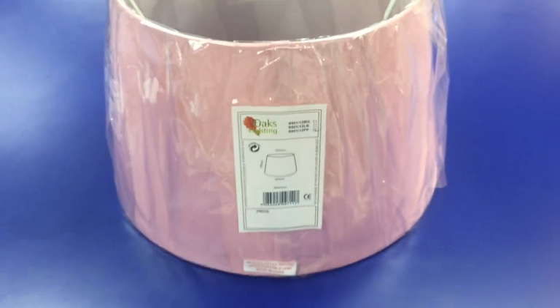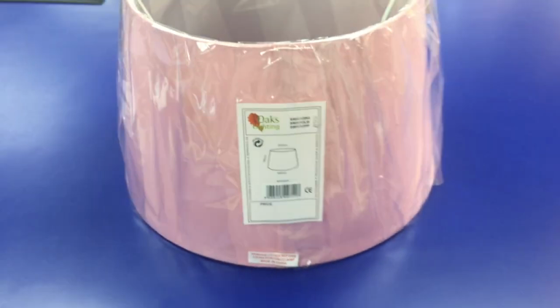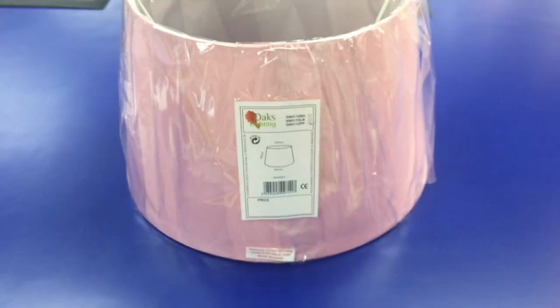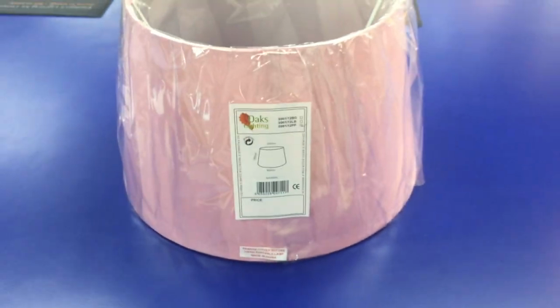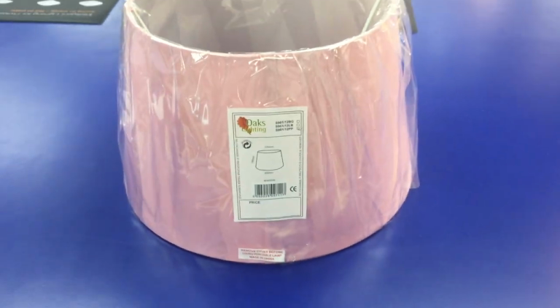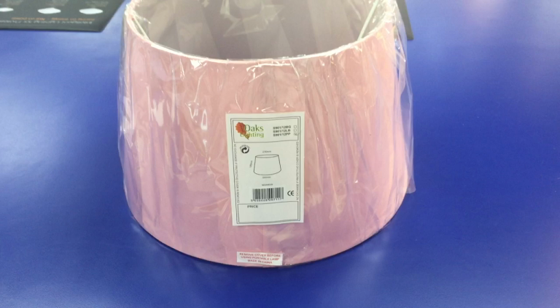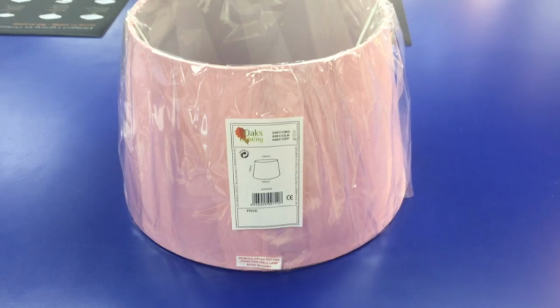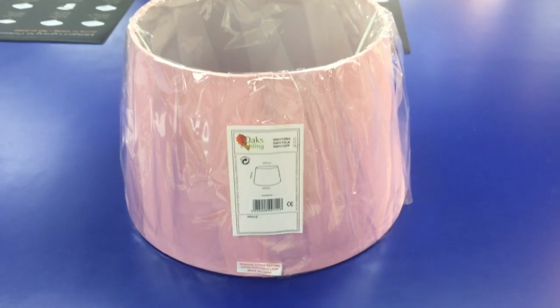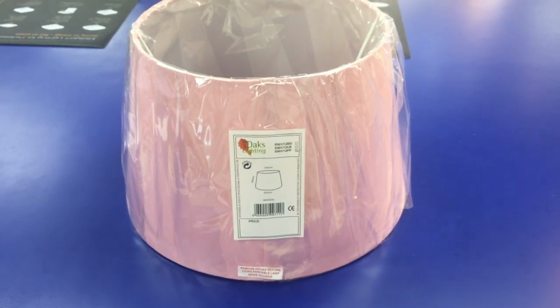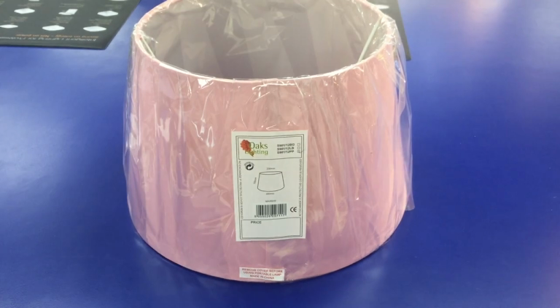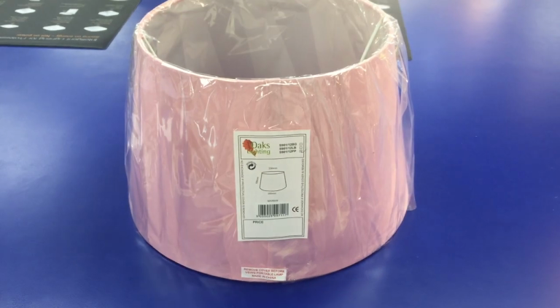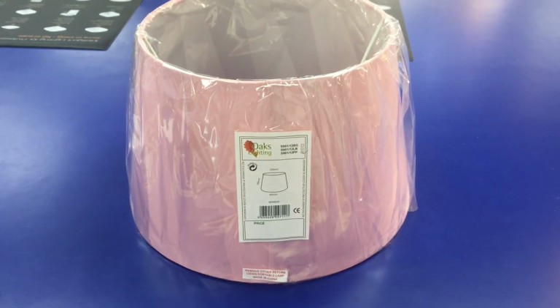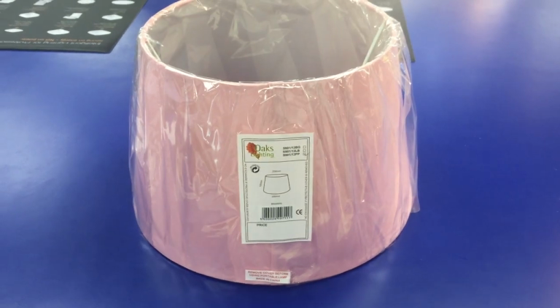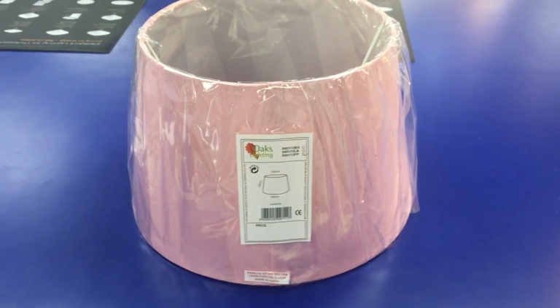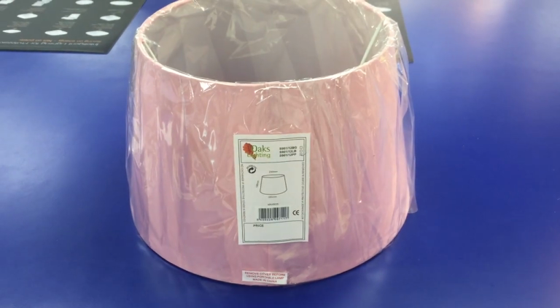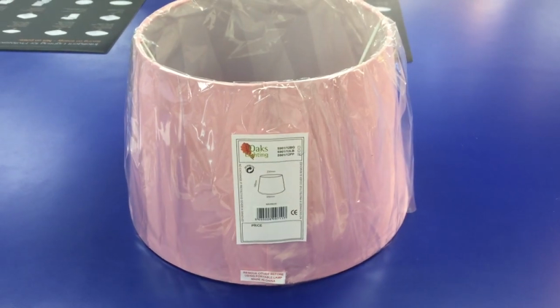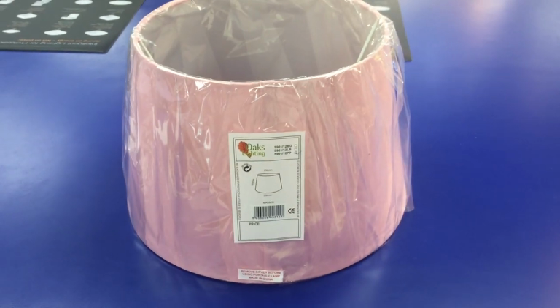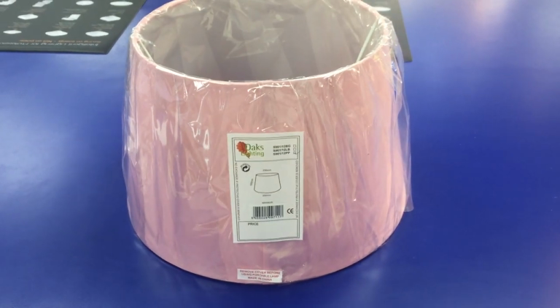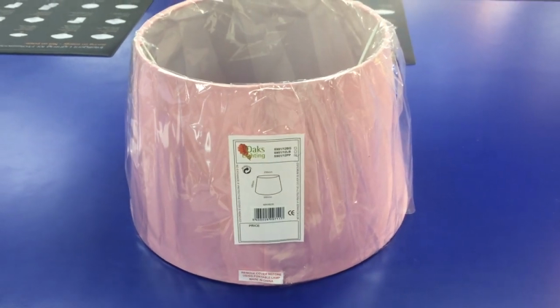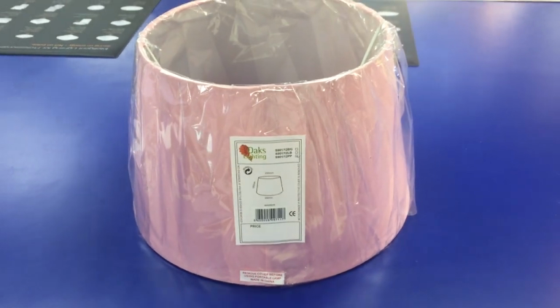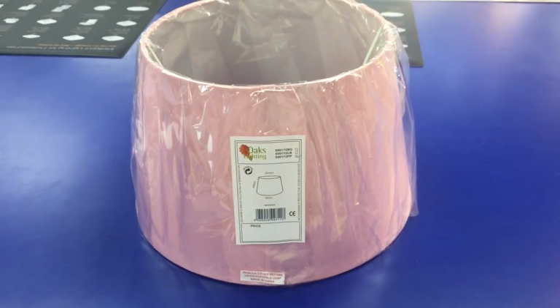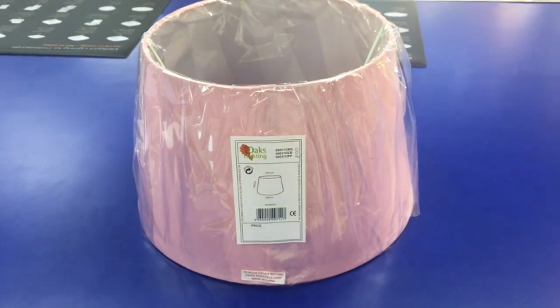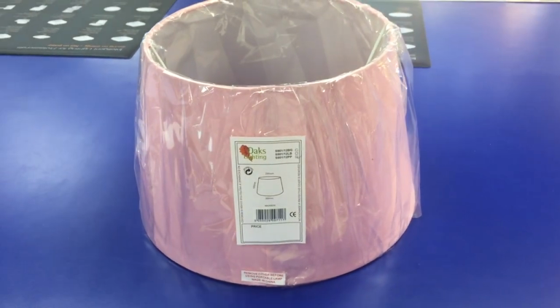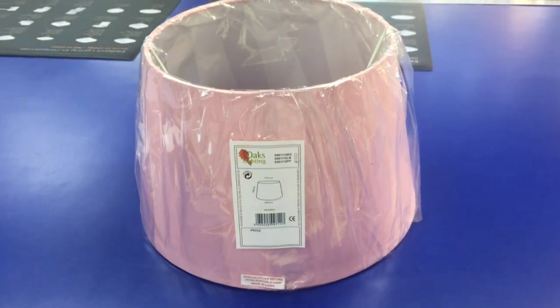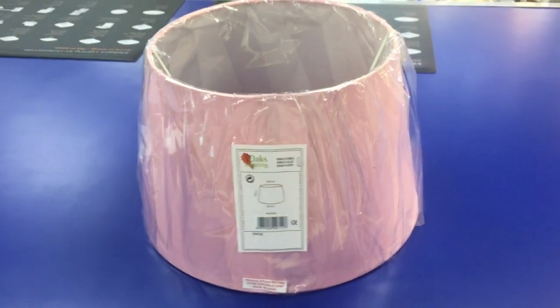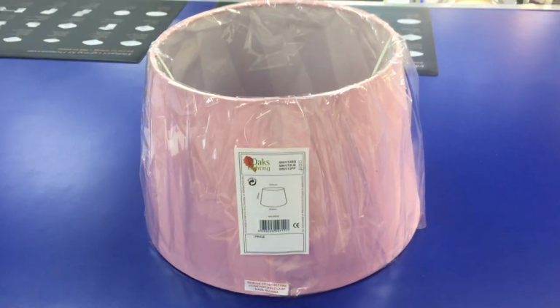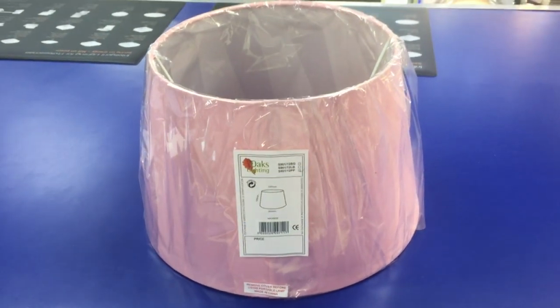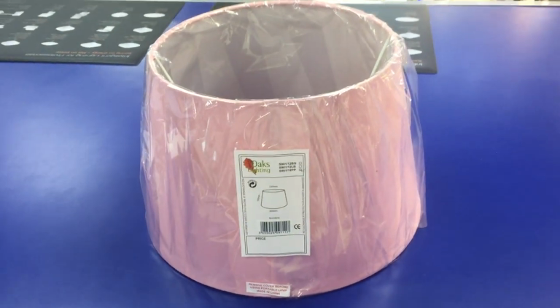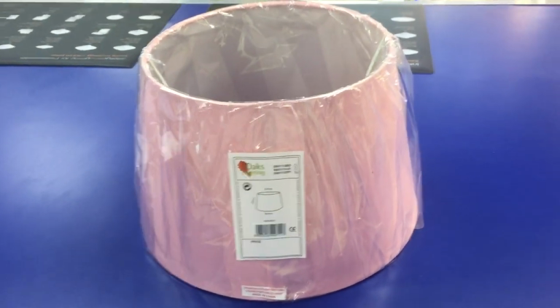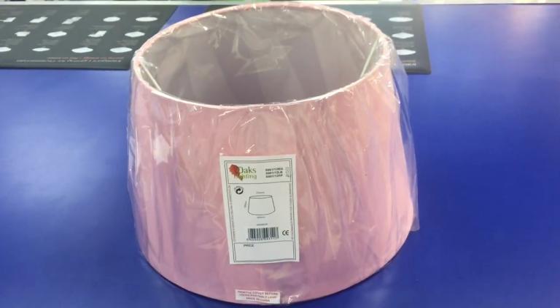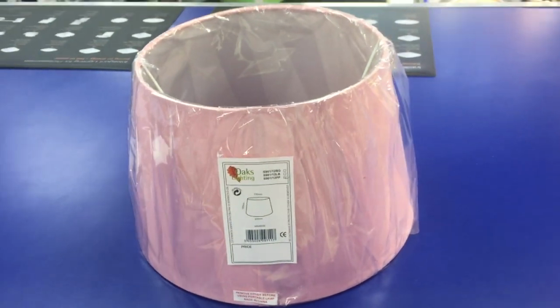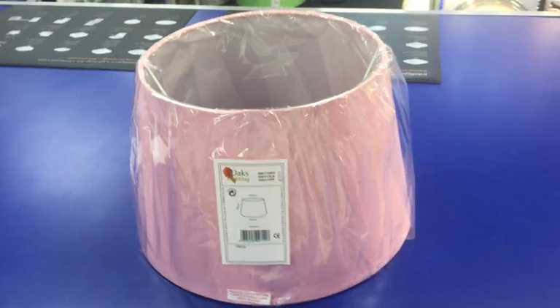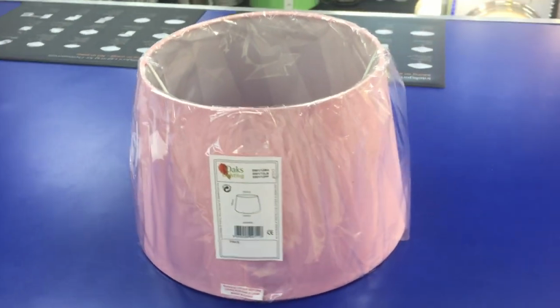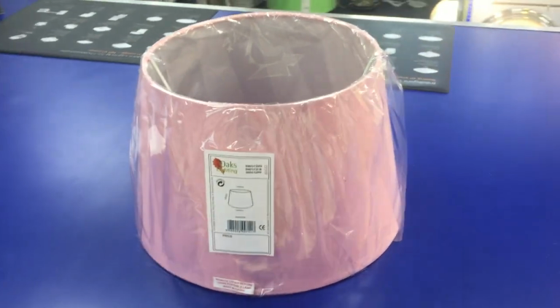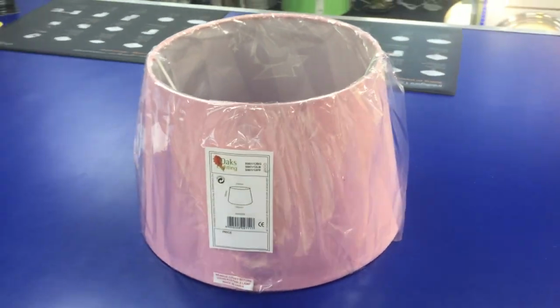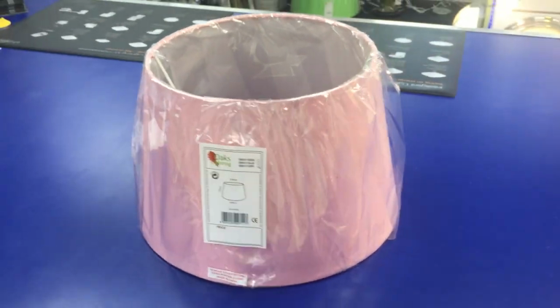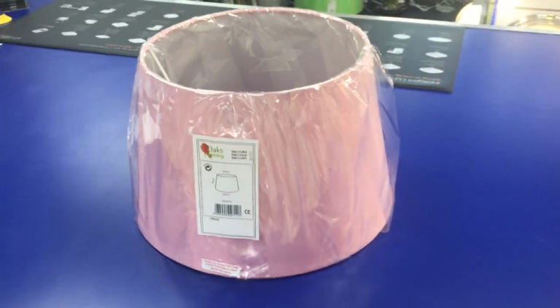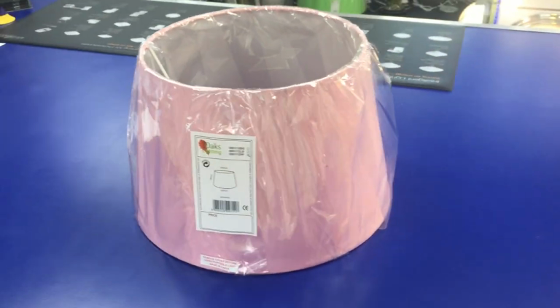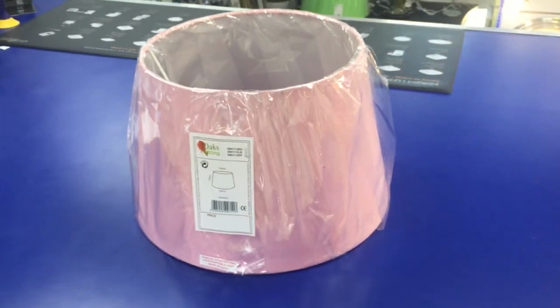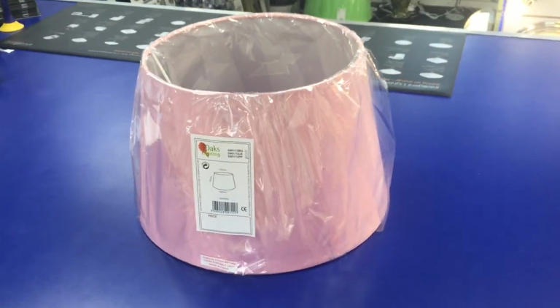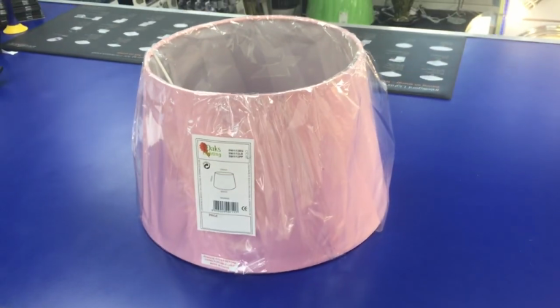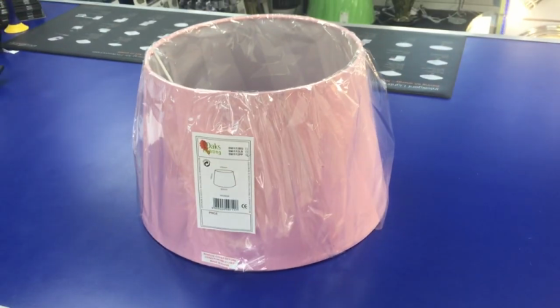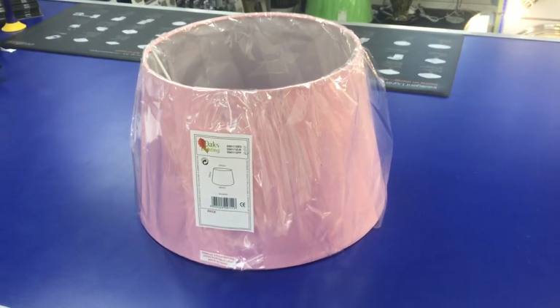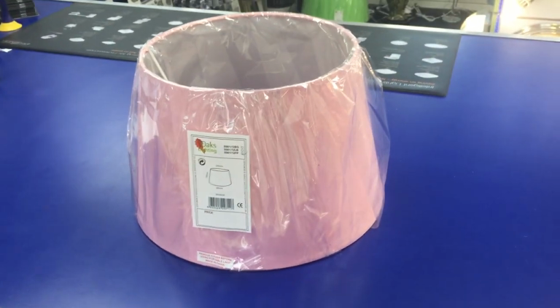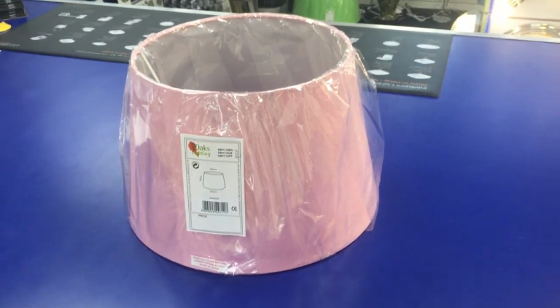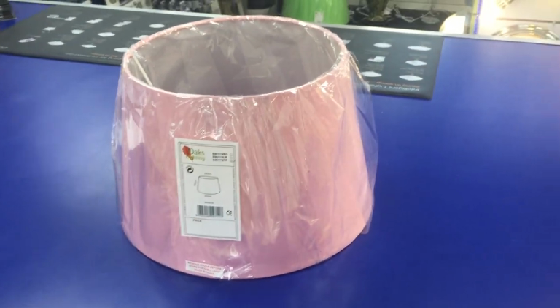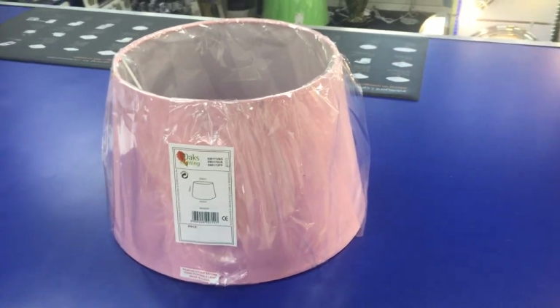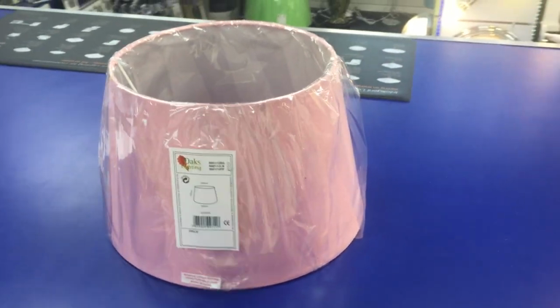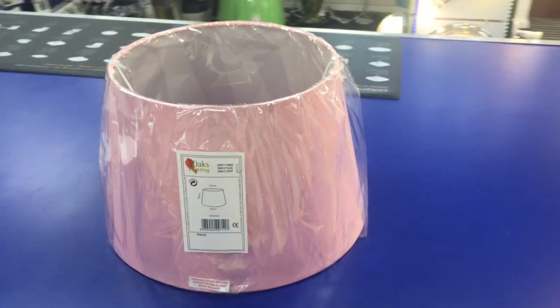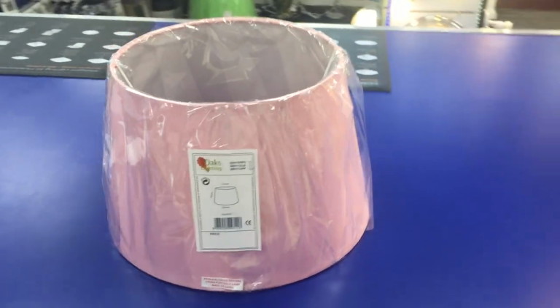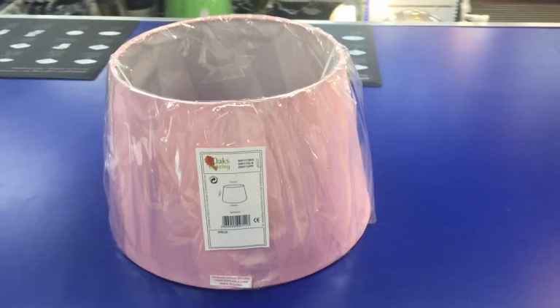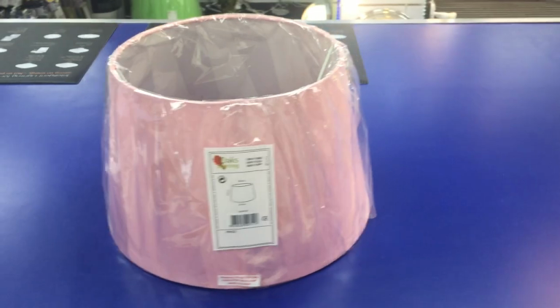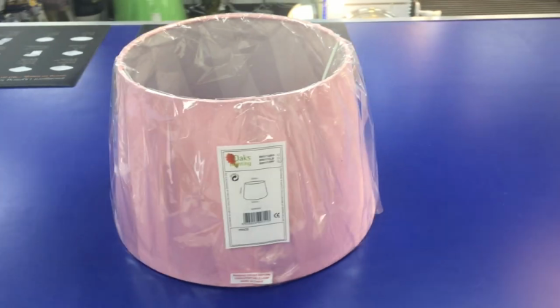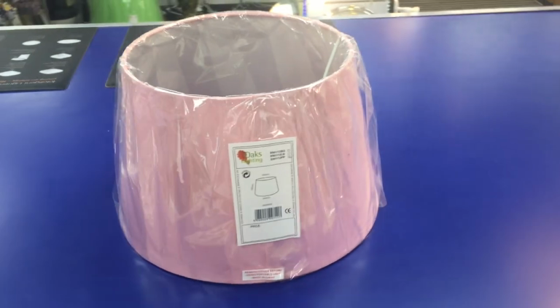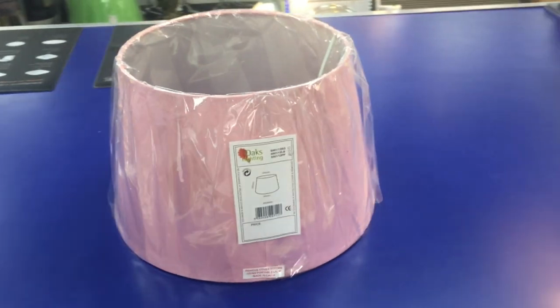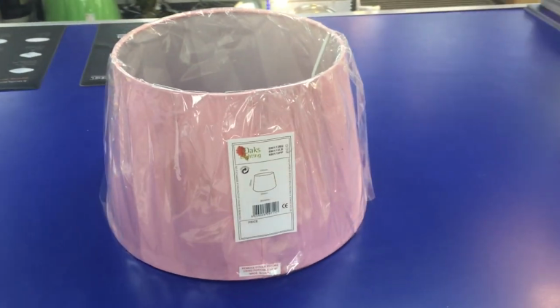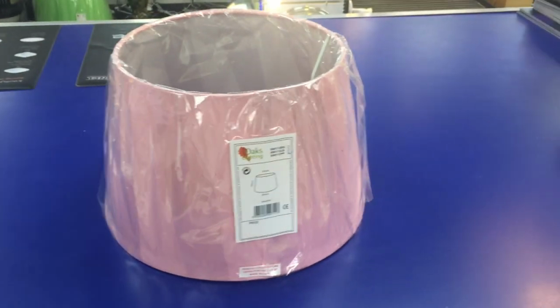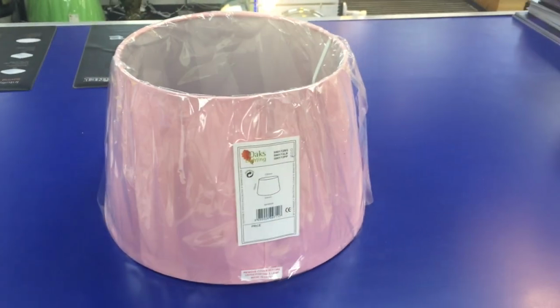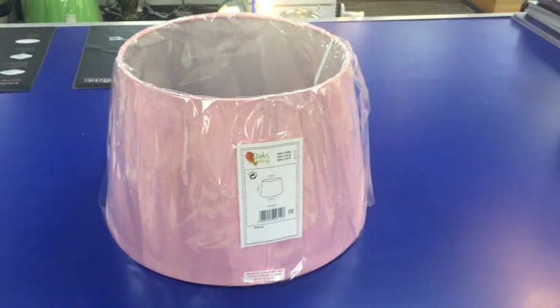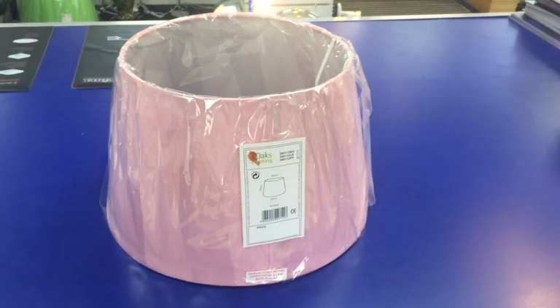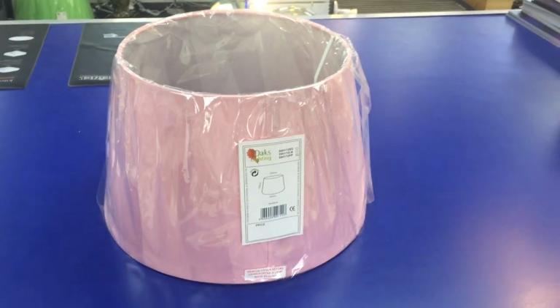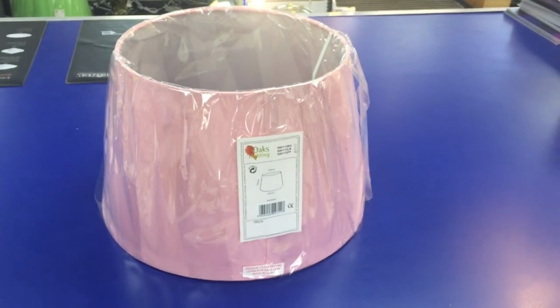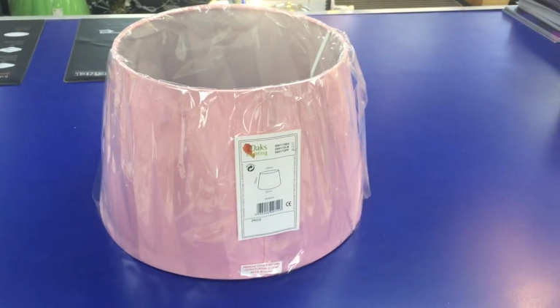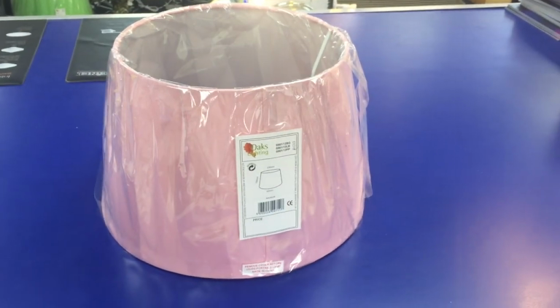This range comes from 6 to 20 inches in over 22 colours. It also comes in coolie, scalloped and pleated shades.